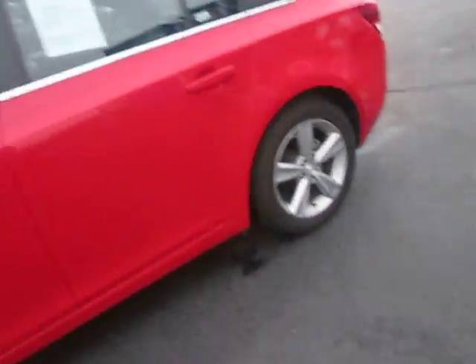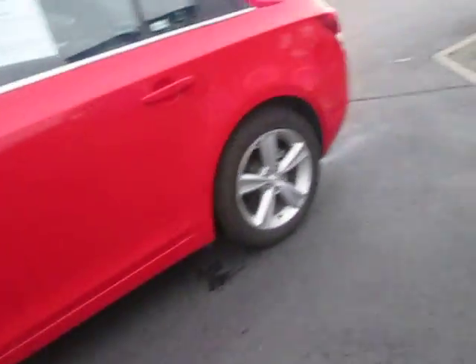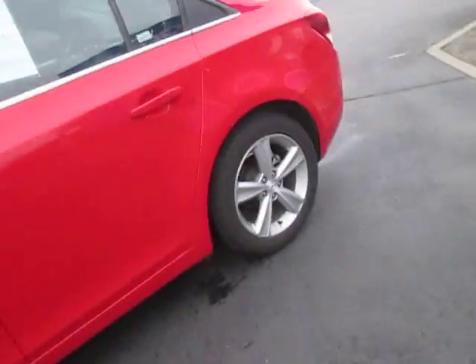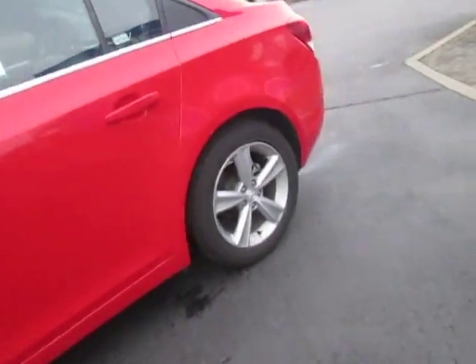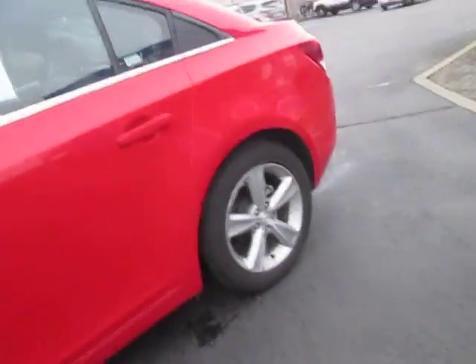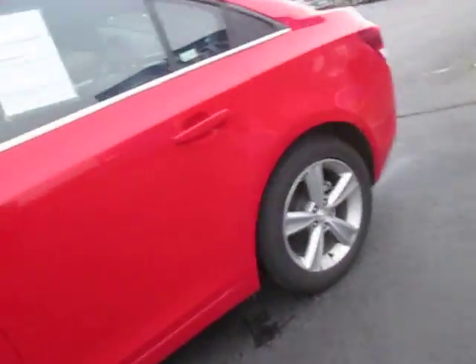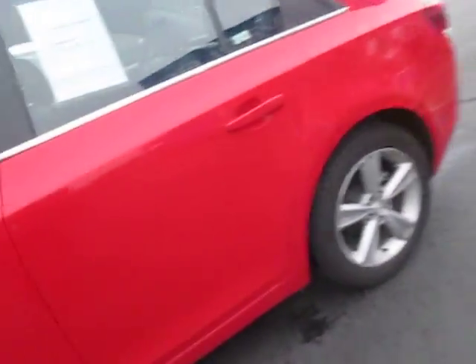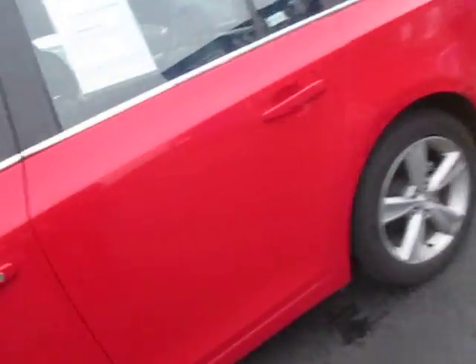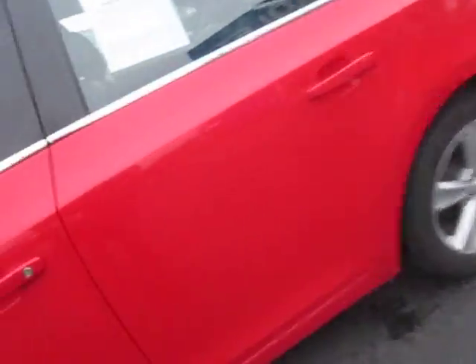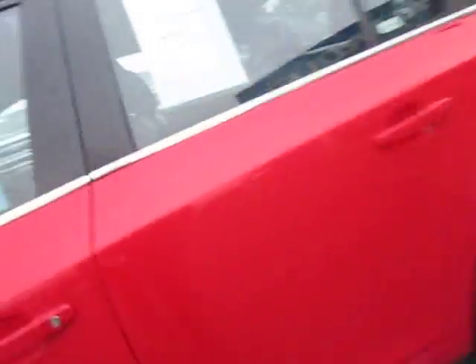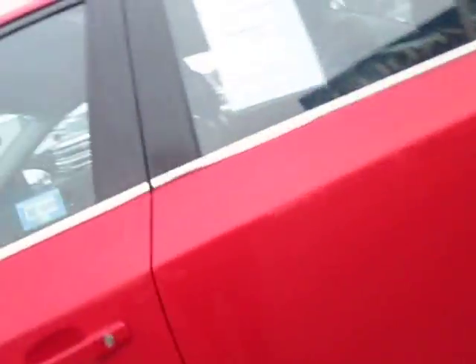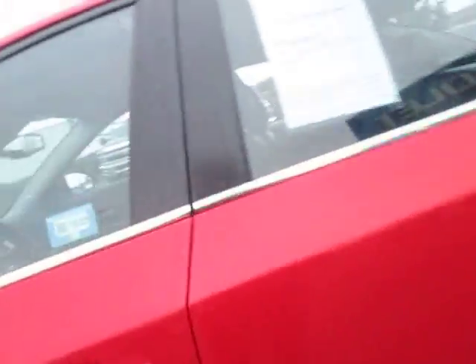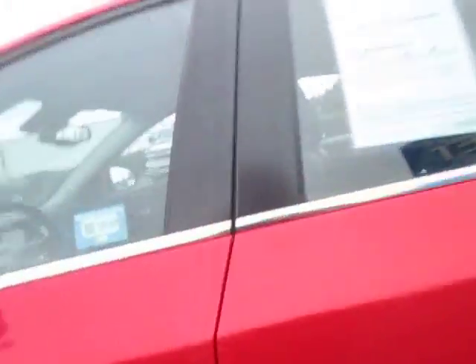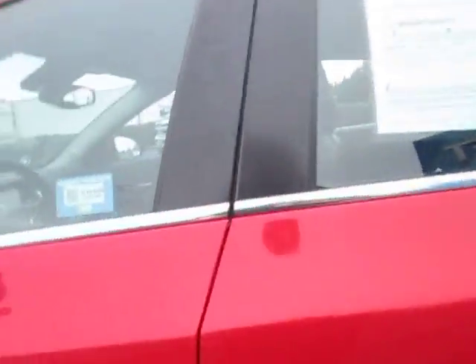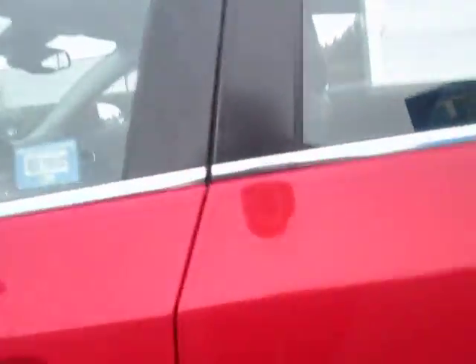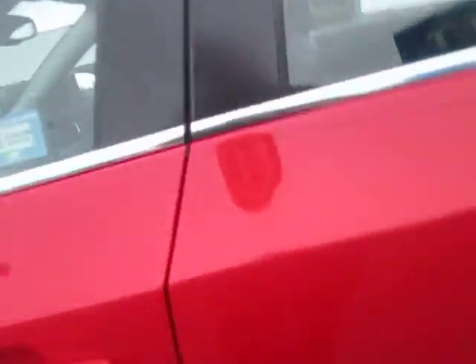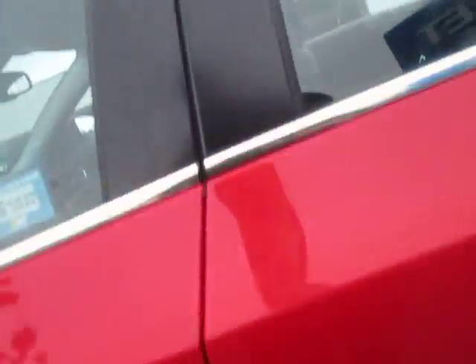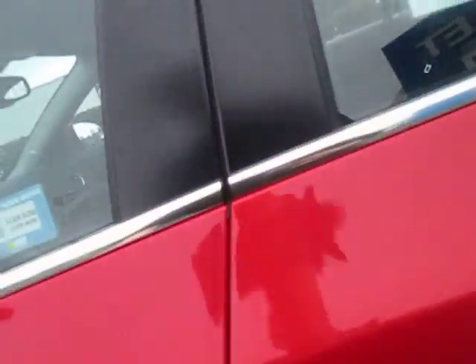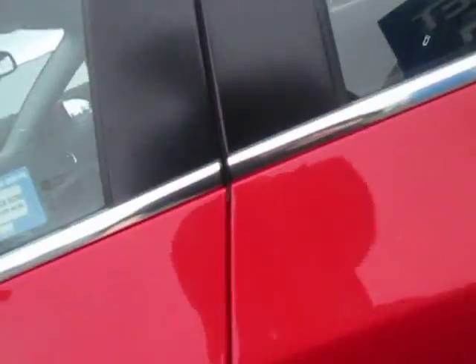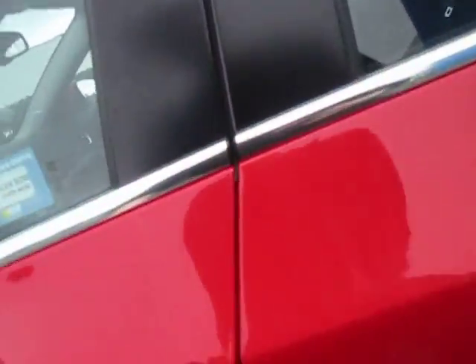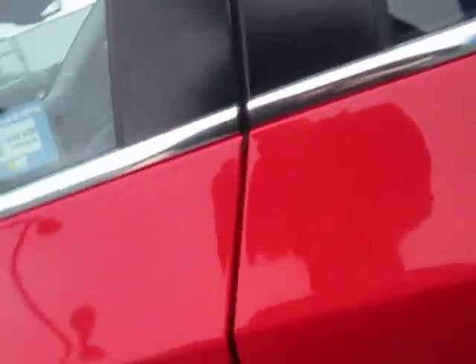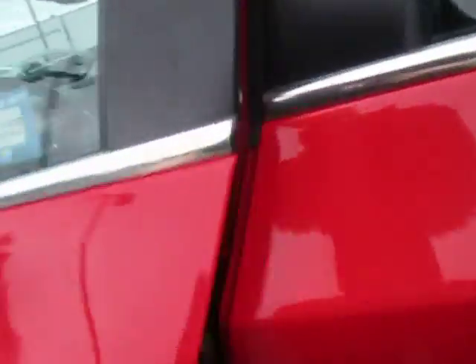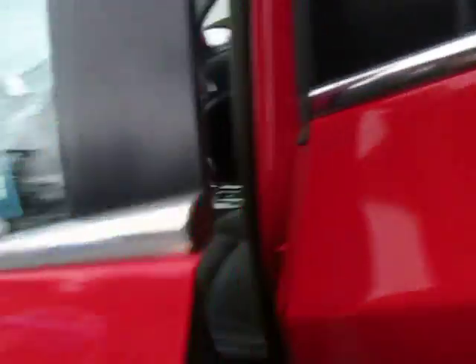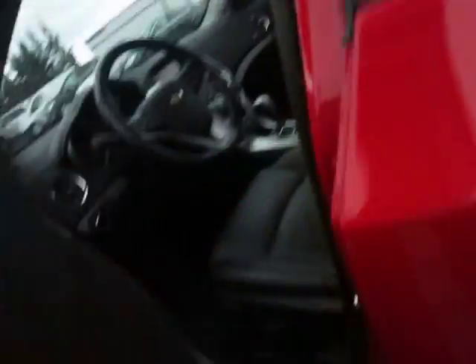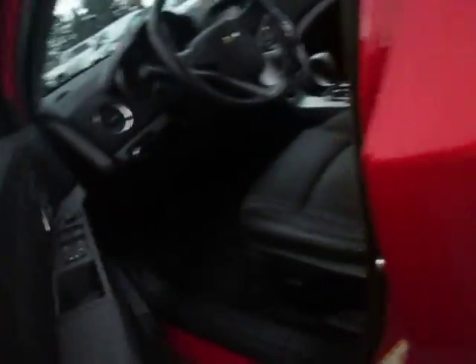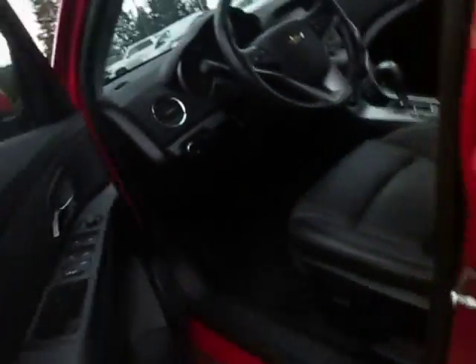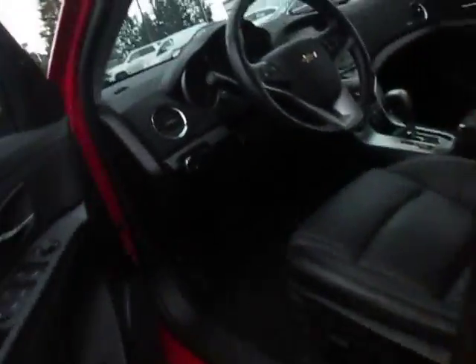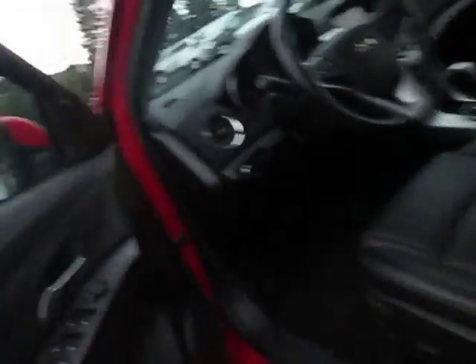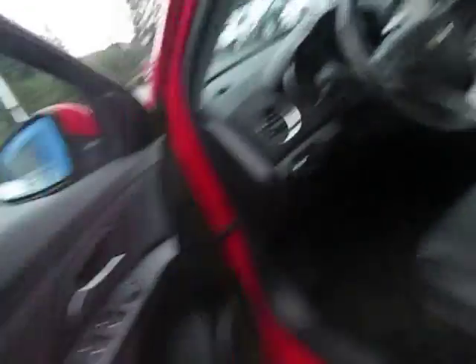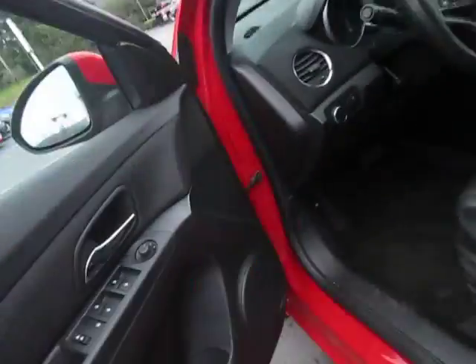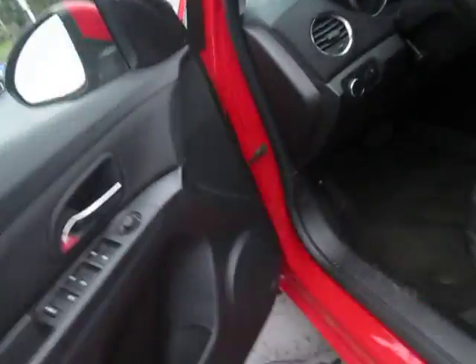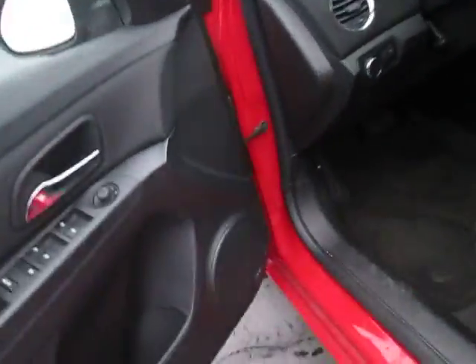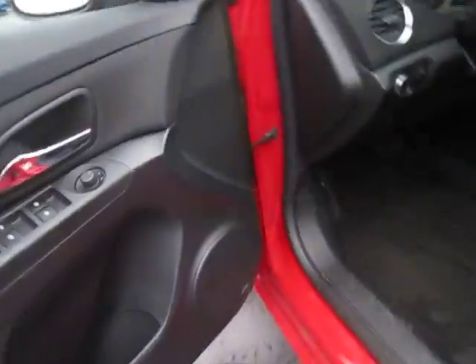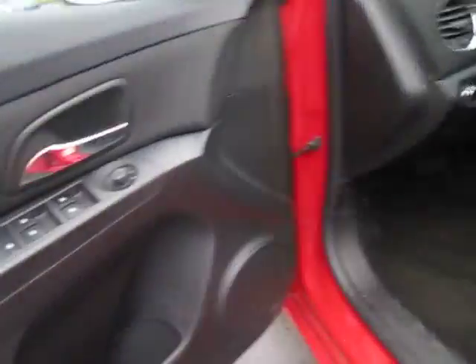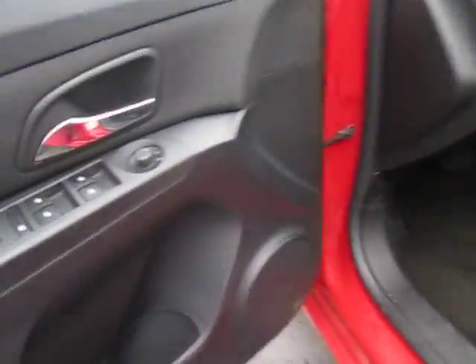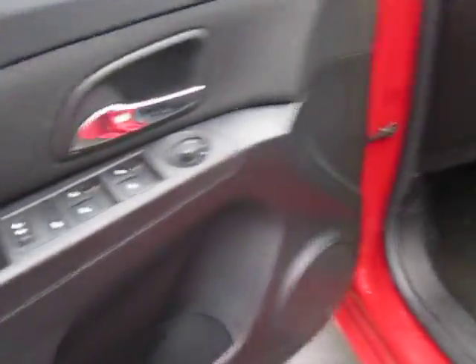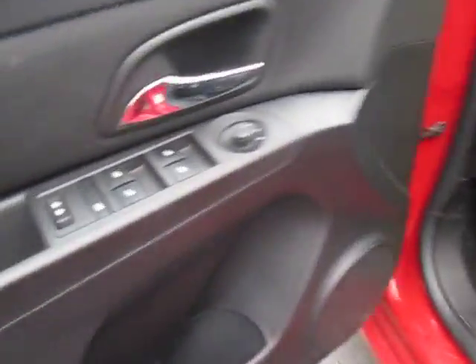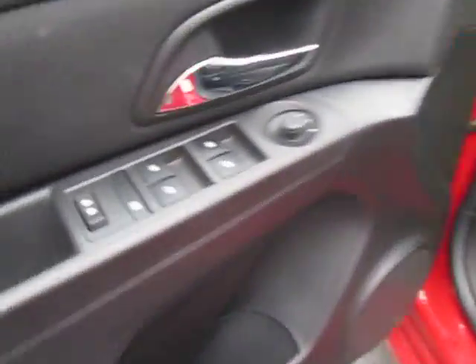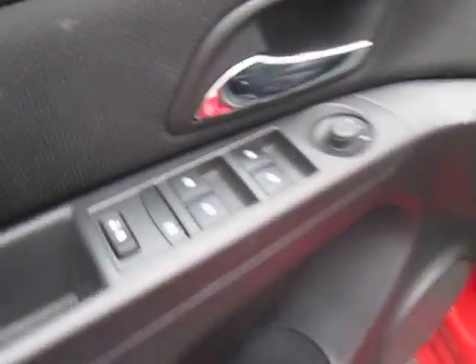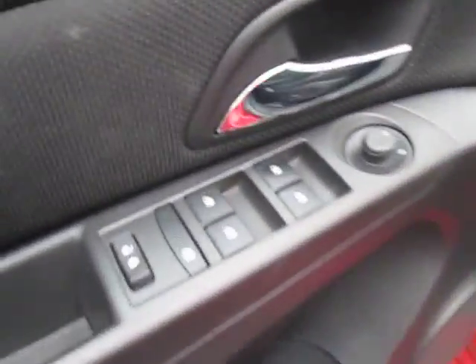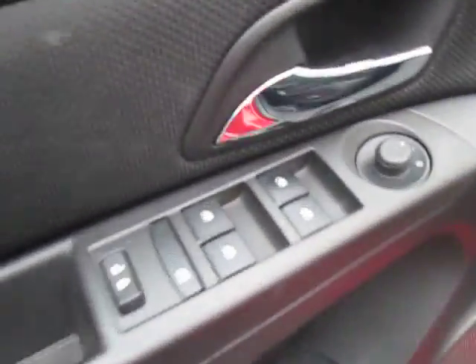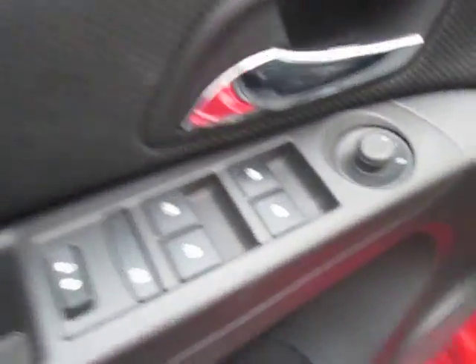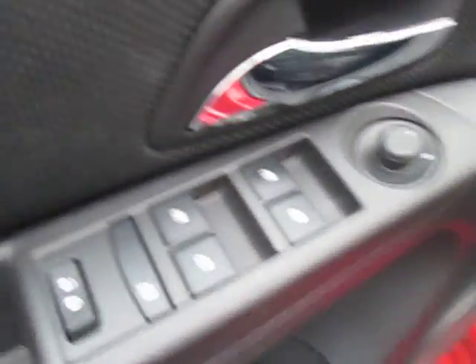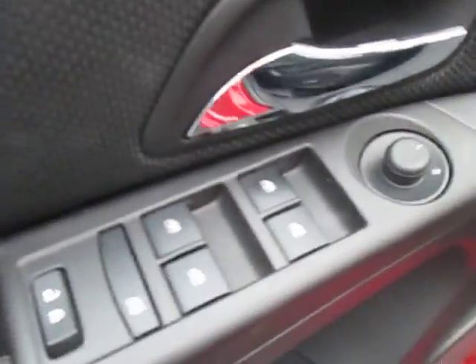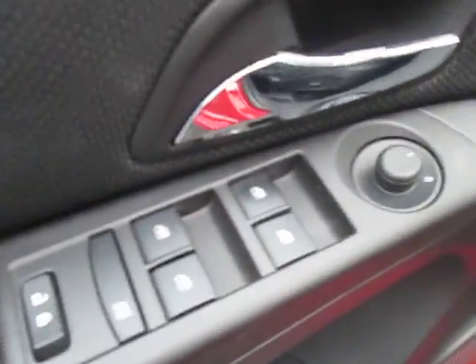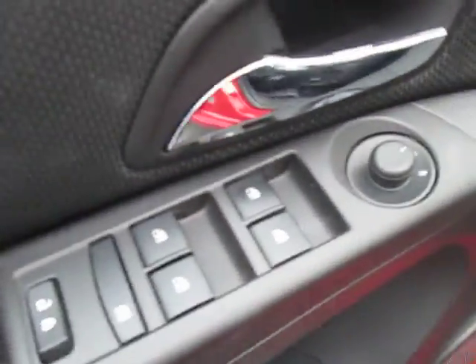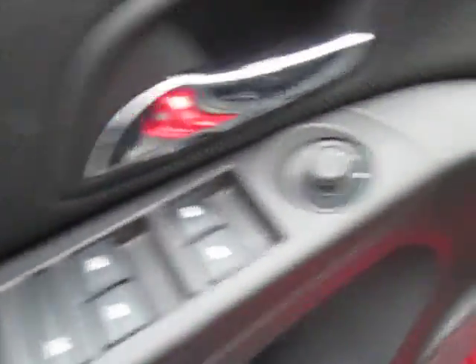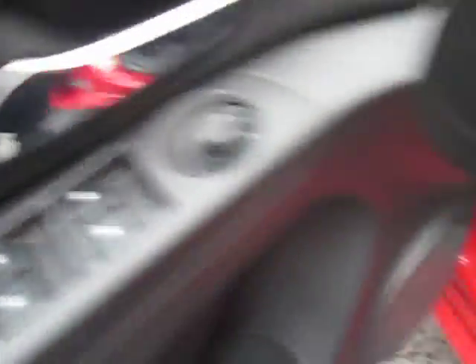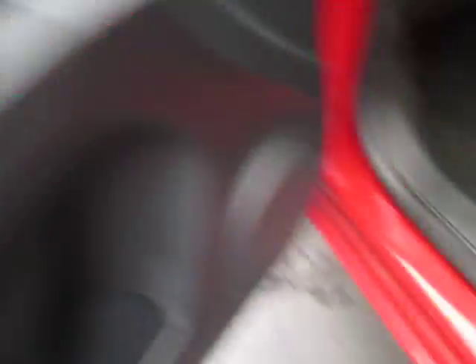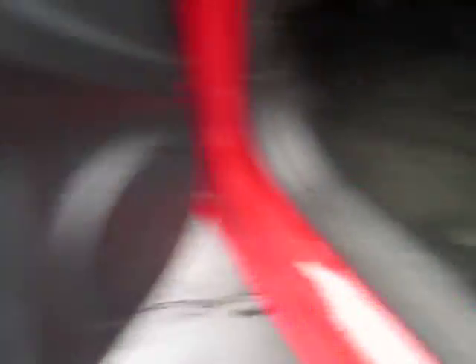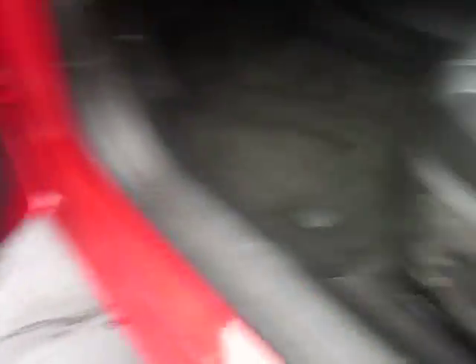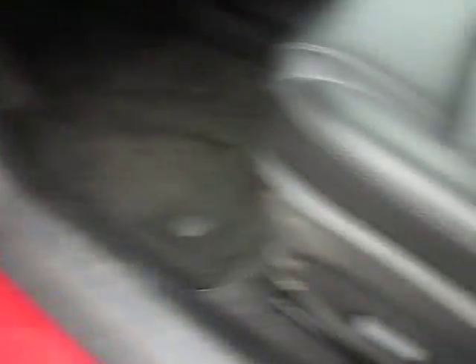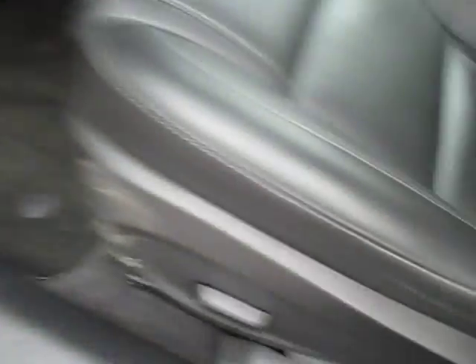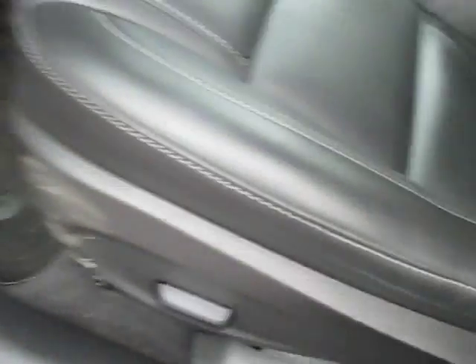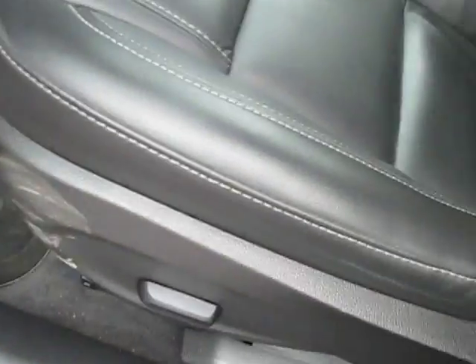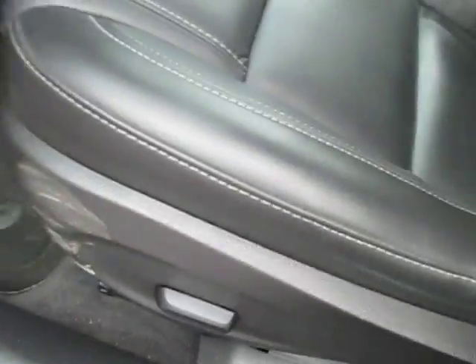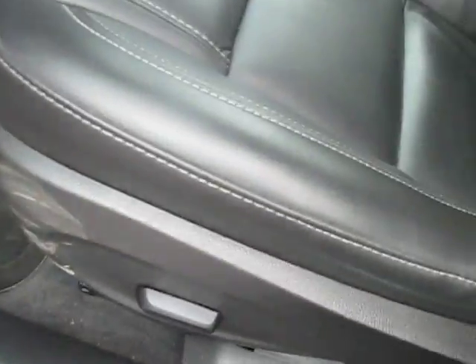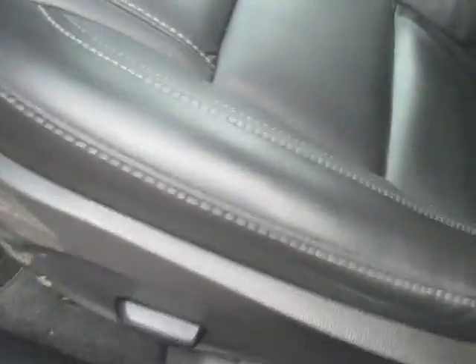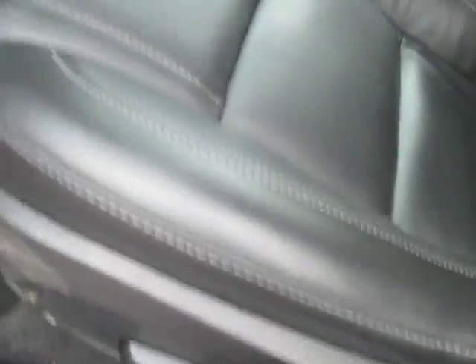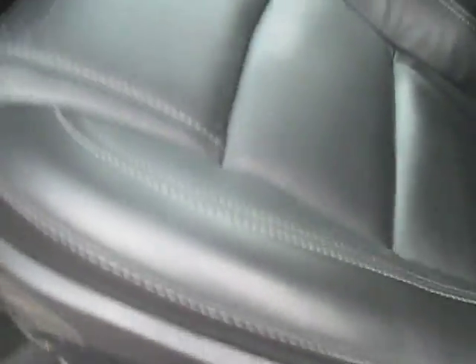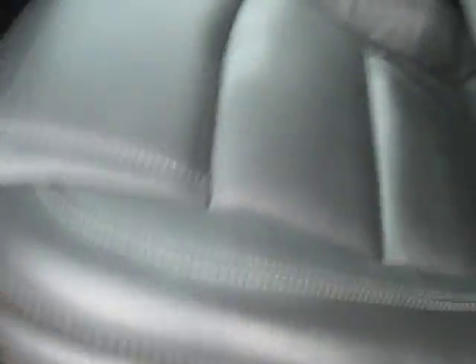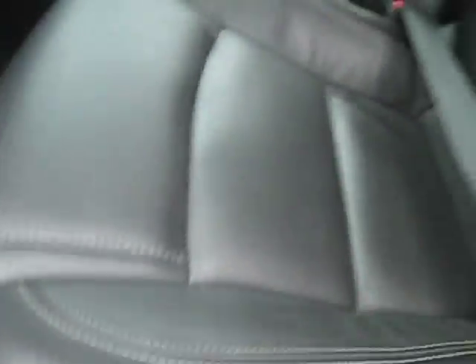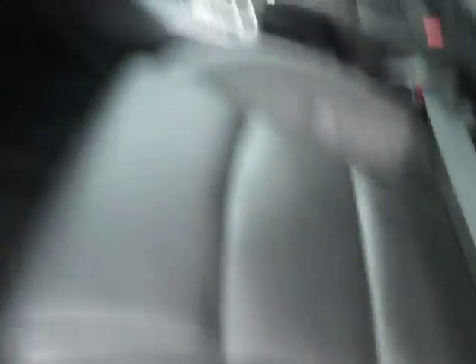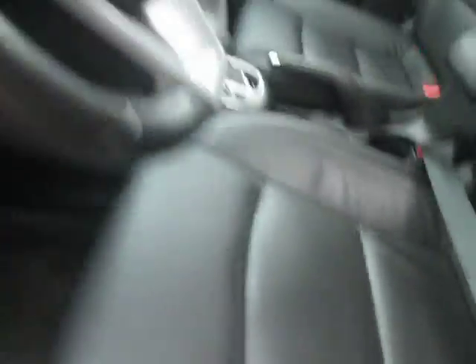Let's go ahead and take a look on the inside of the driver's door. We have automatic door locks, windows mirror control, and automatic seat control down below.